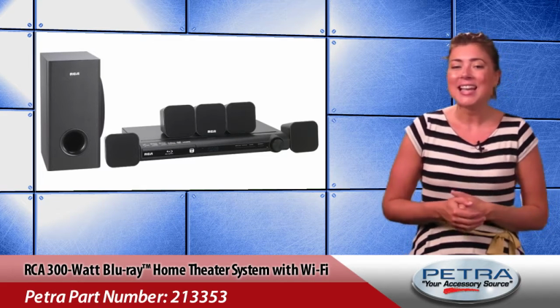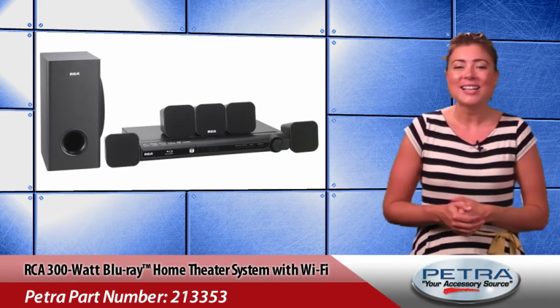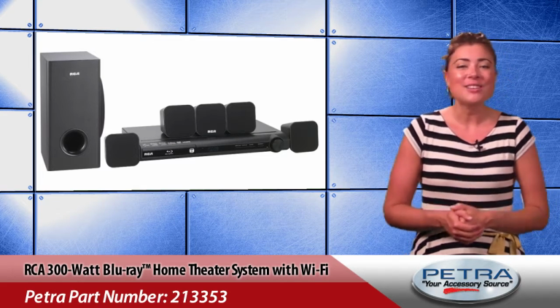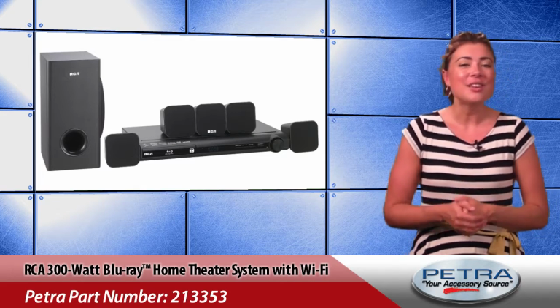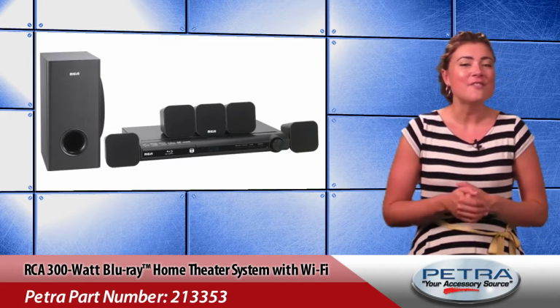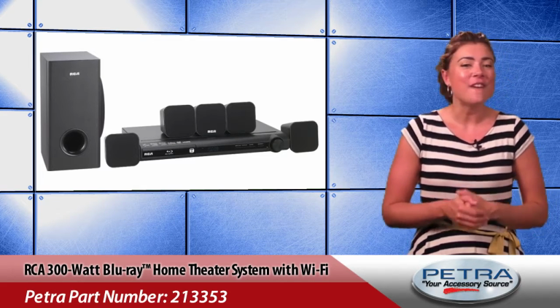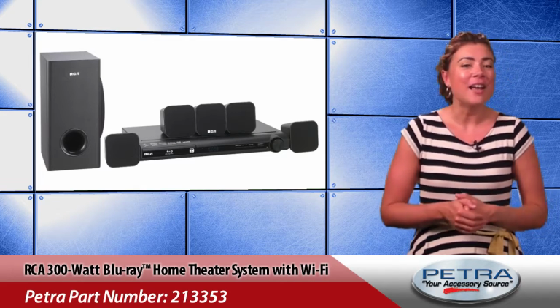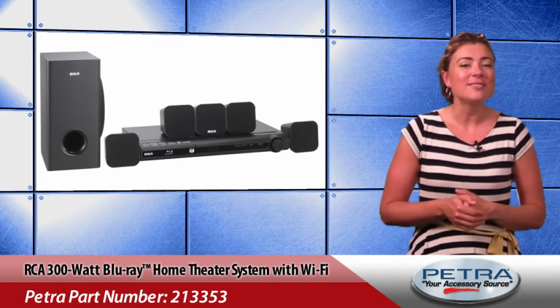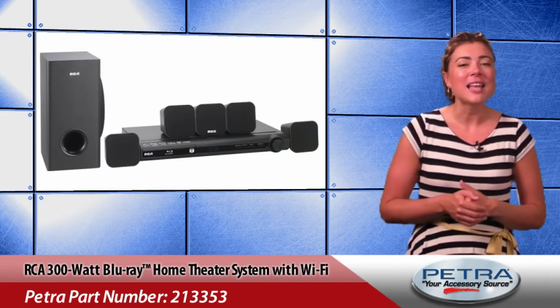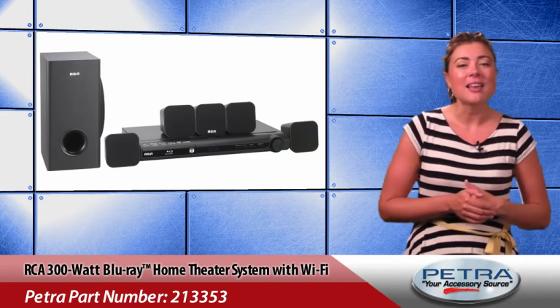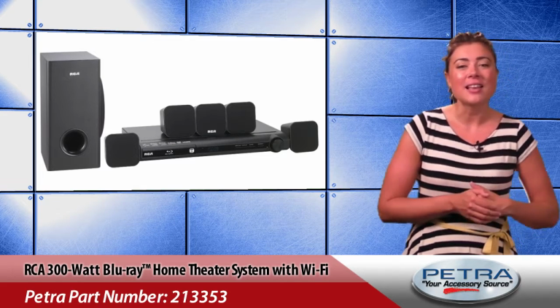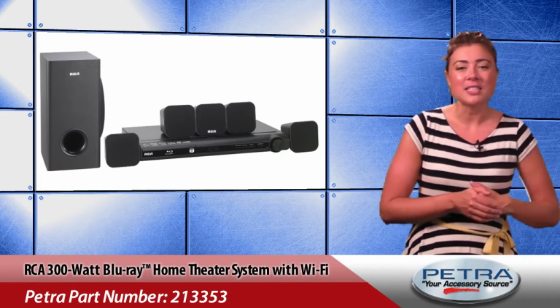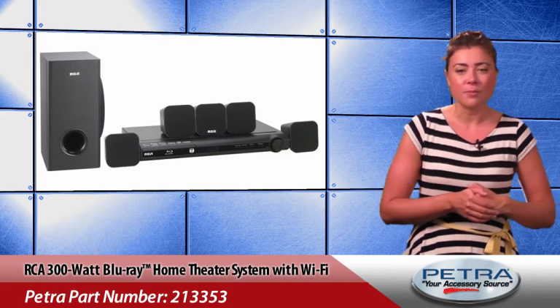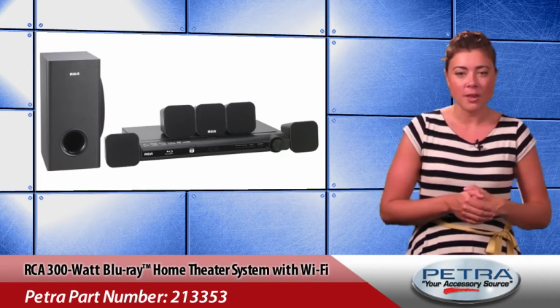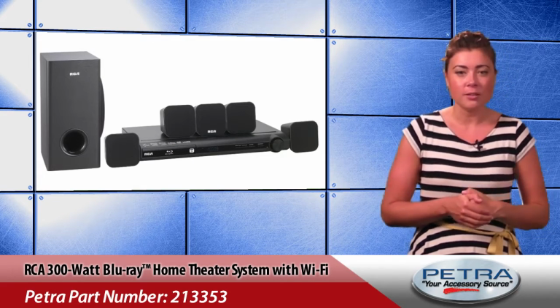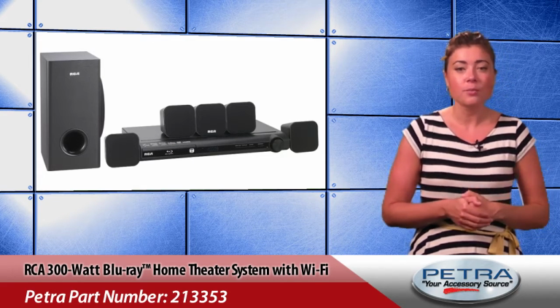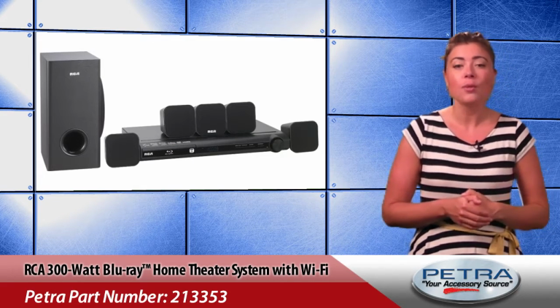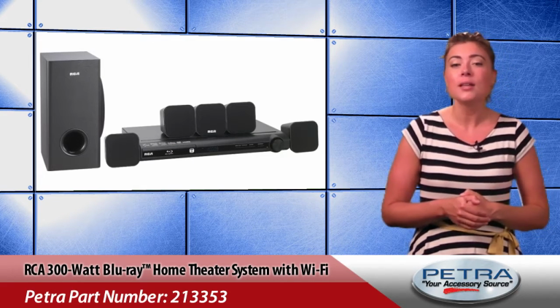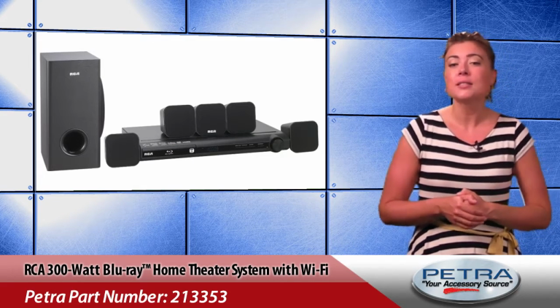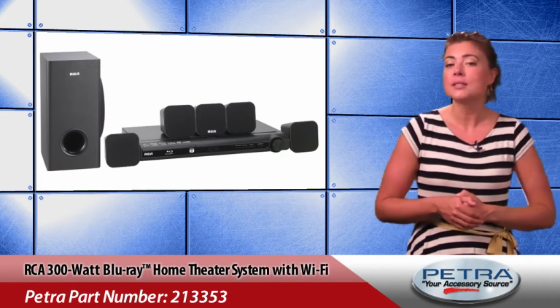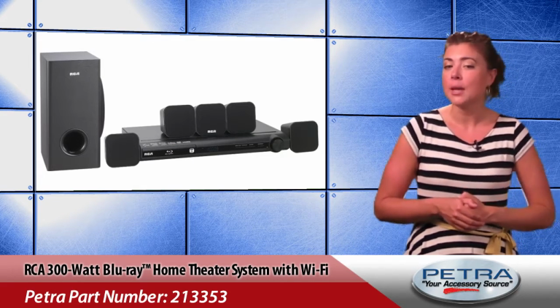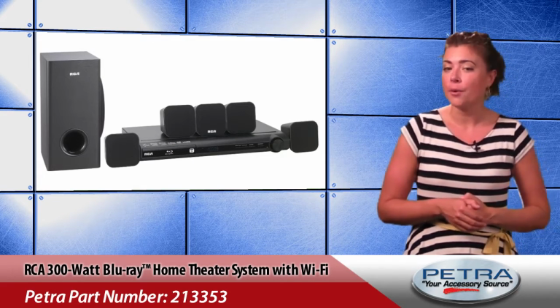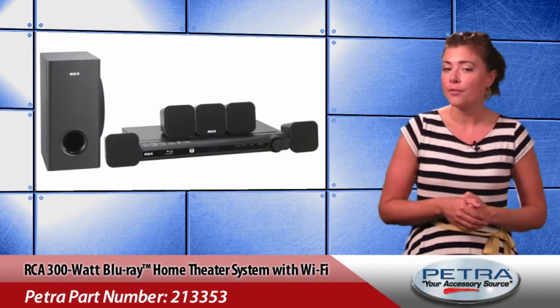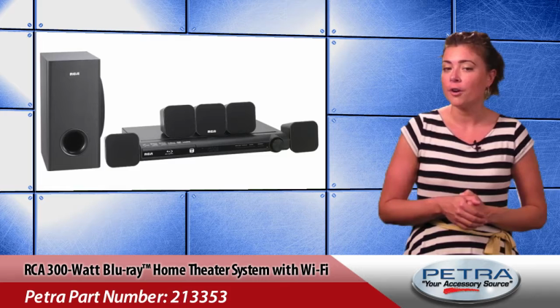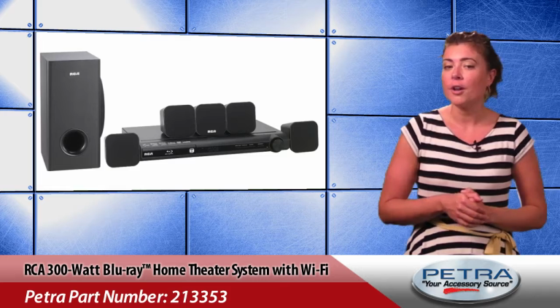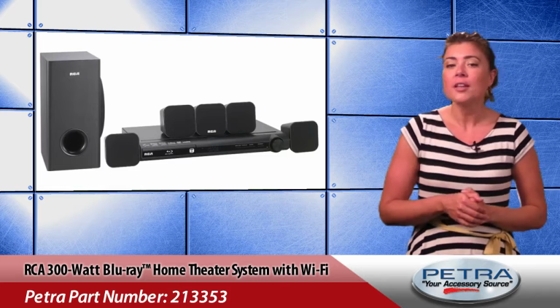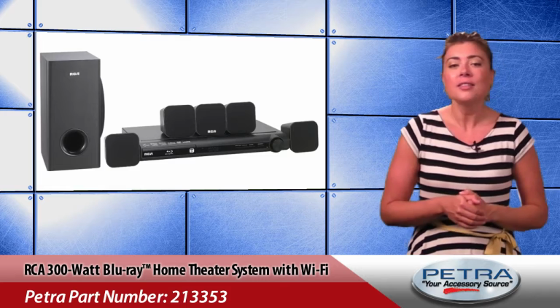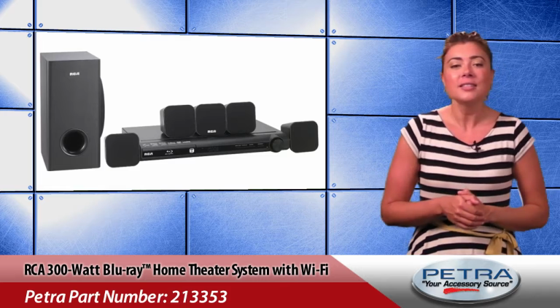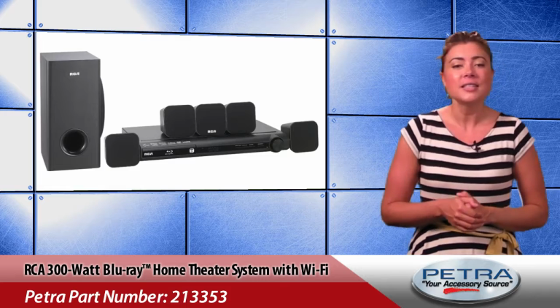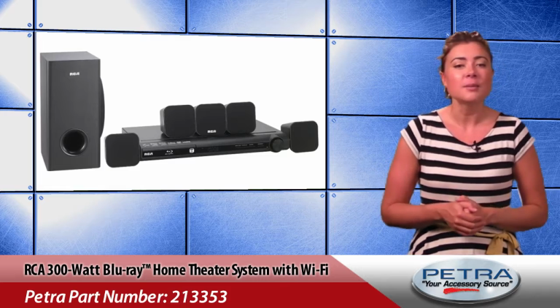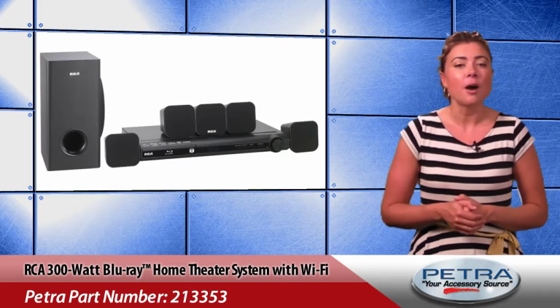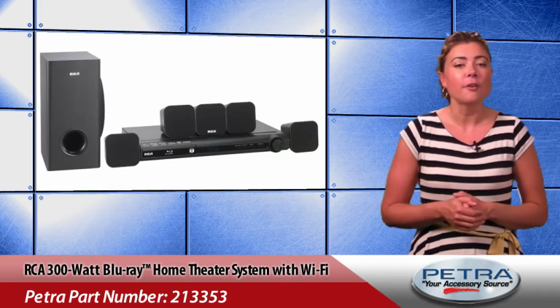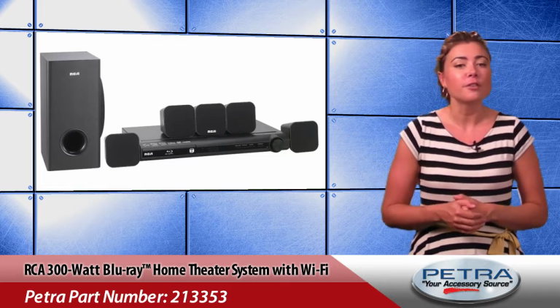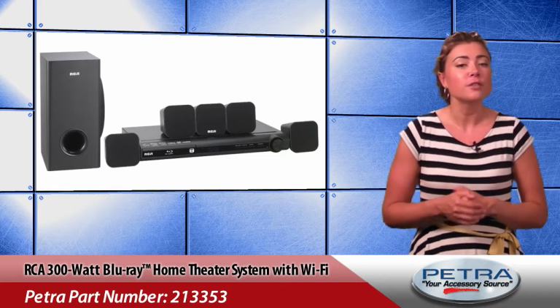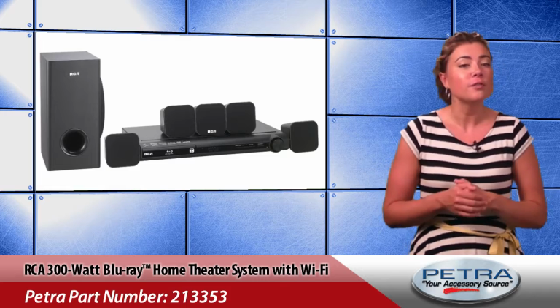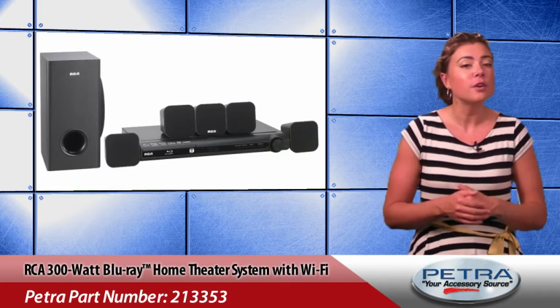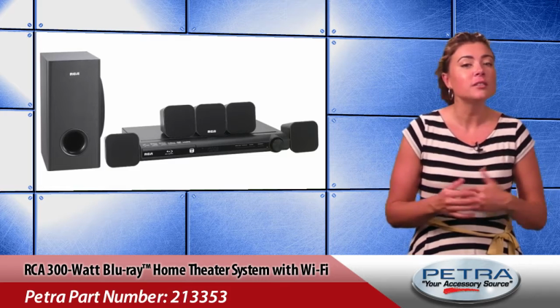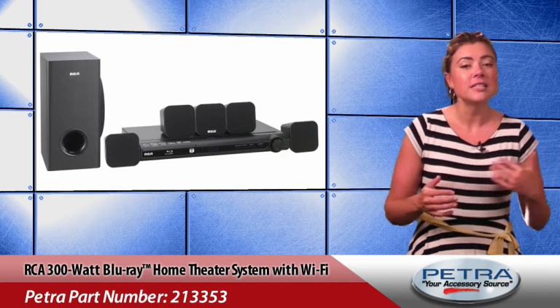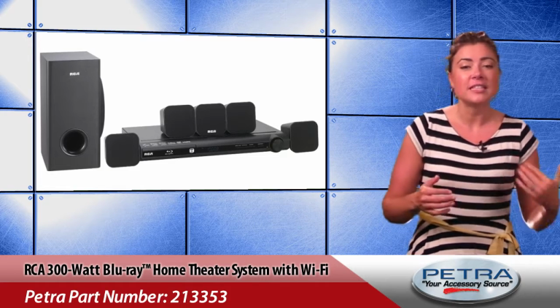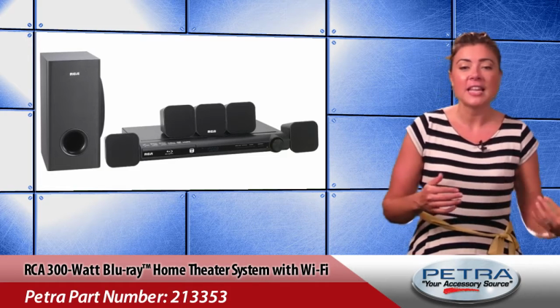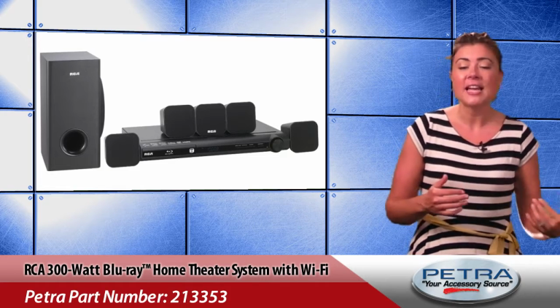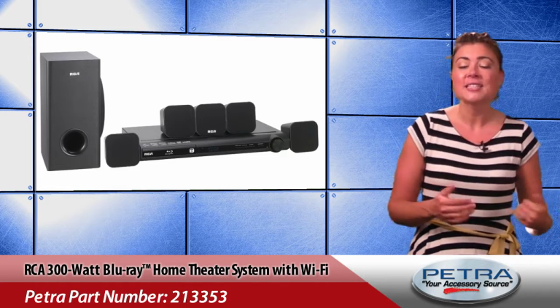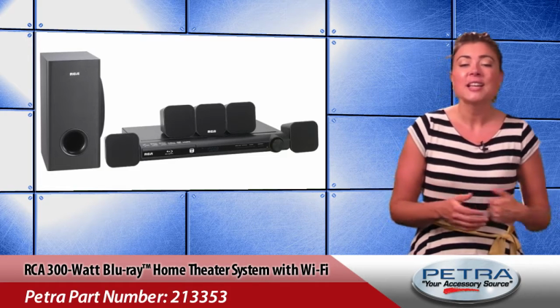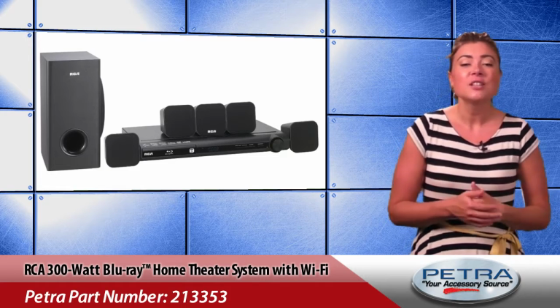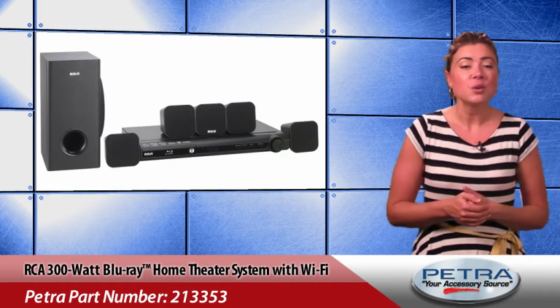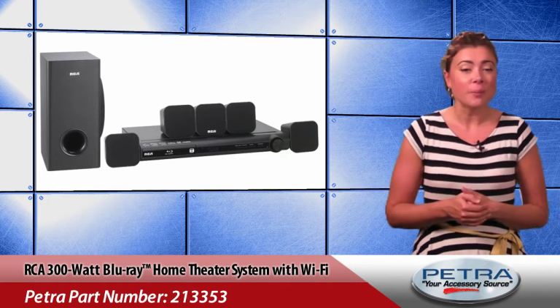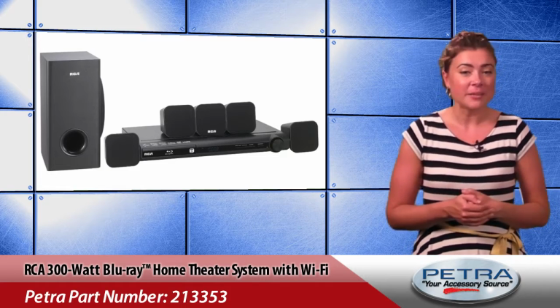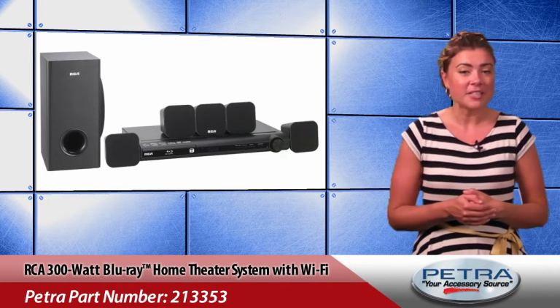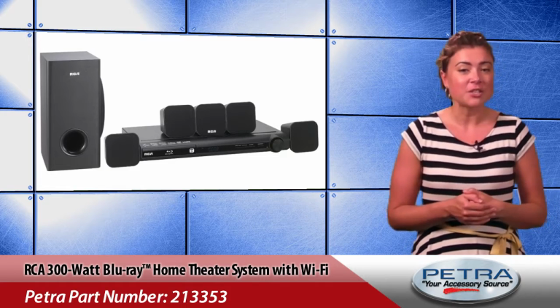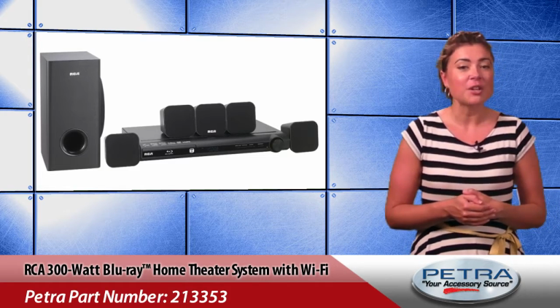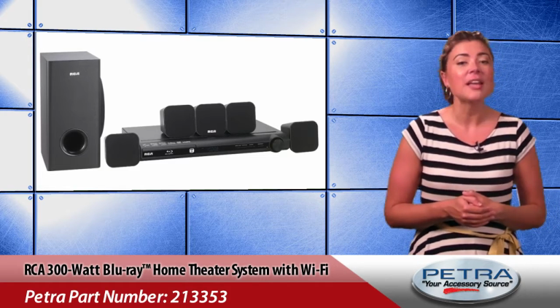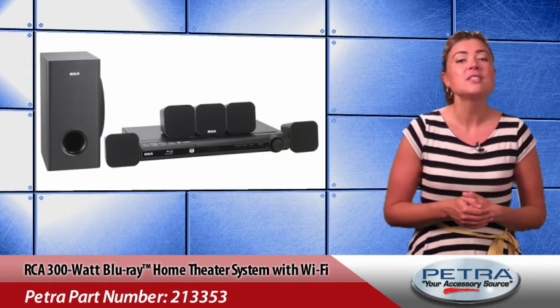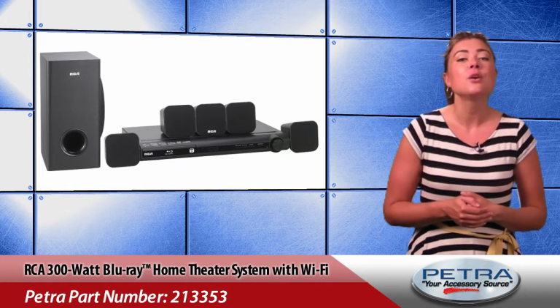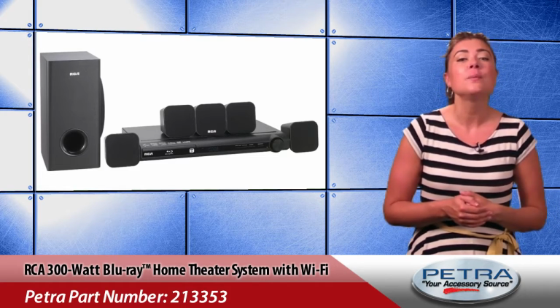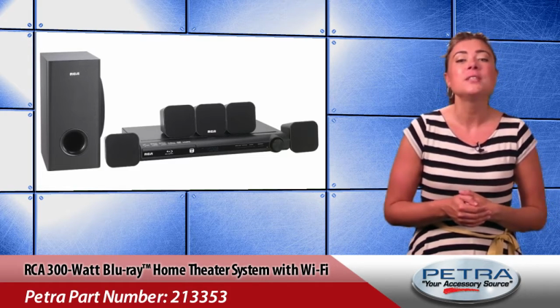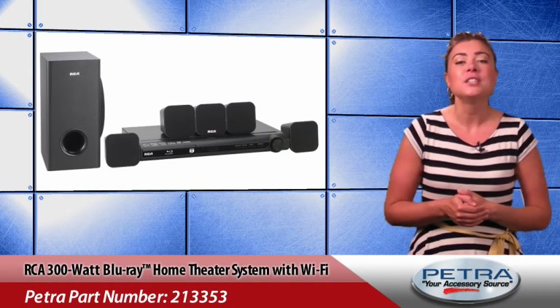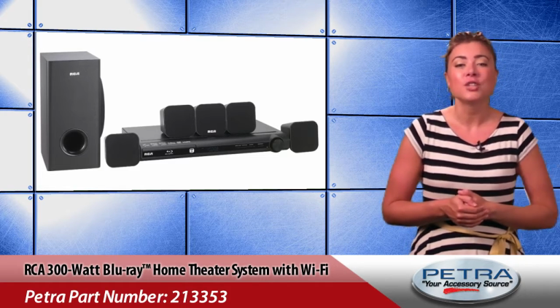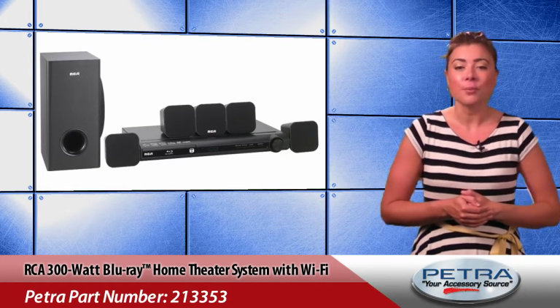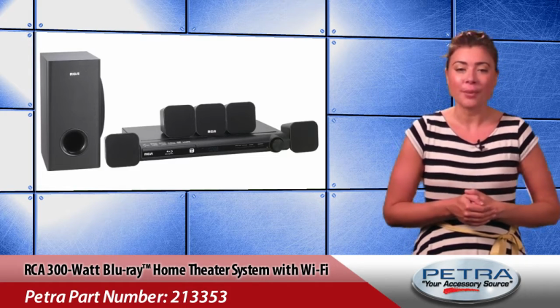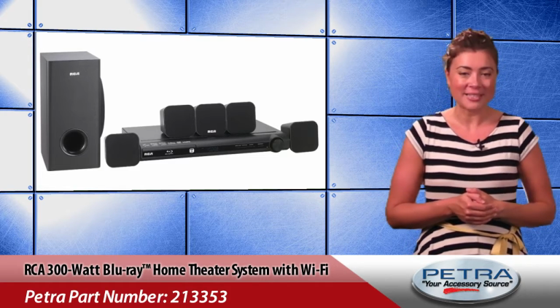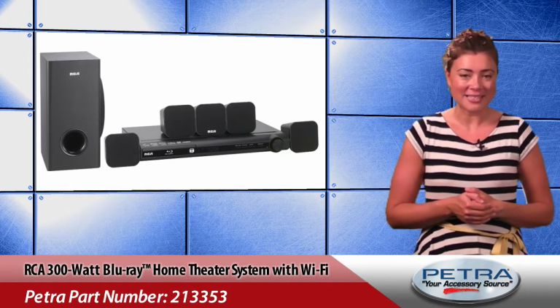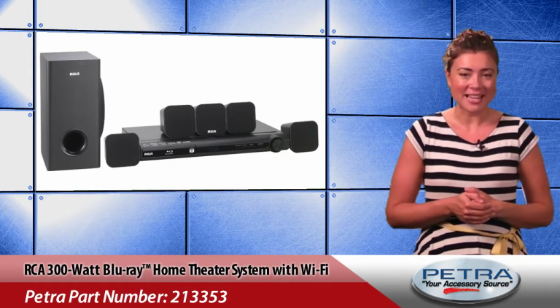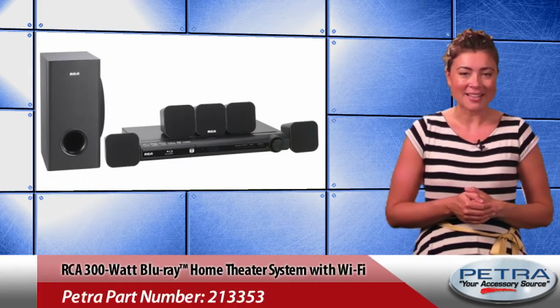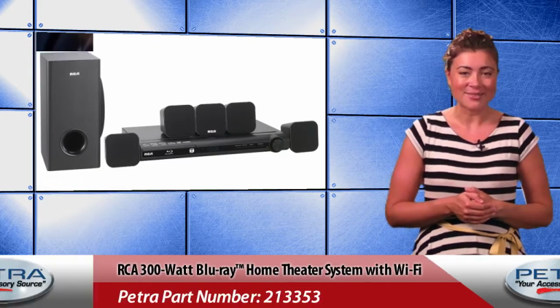Including 5 satellite speakers plus a subwoofer, this system offers full DTS, Dolby Digital and Dolby Digital Plus sound.